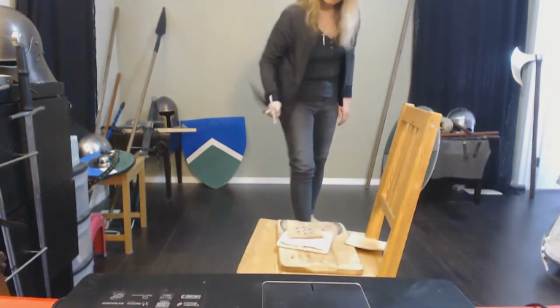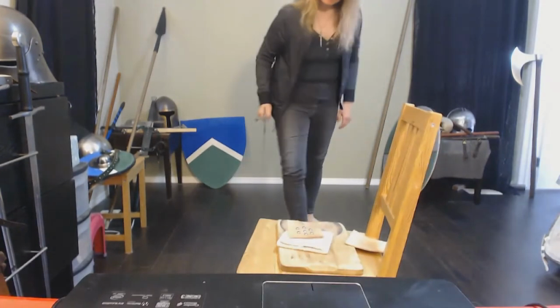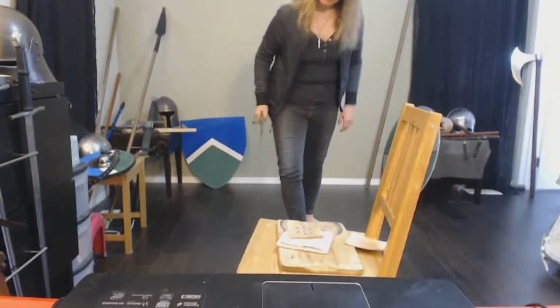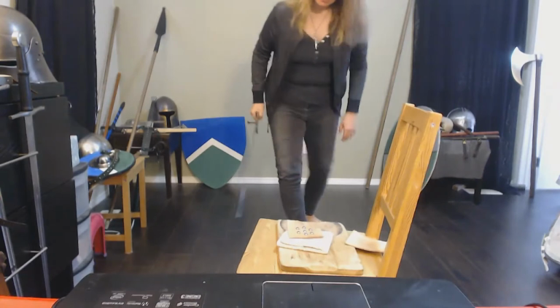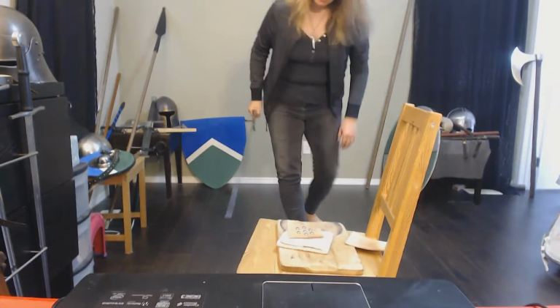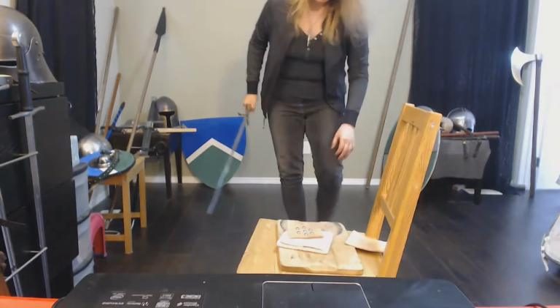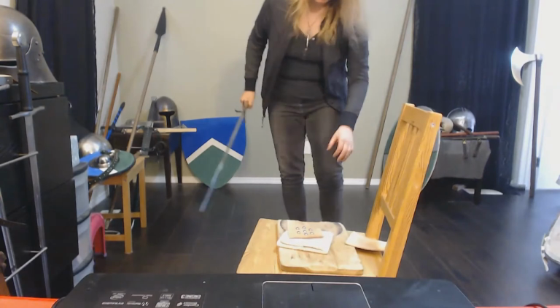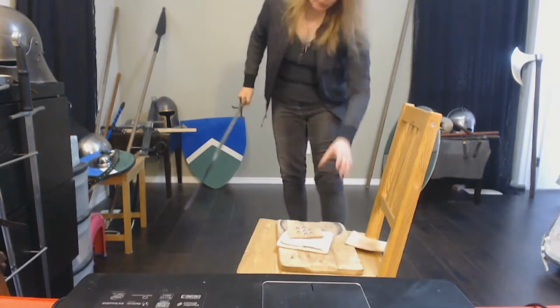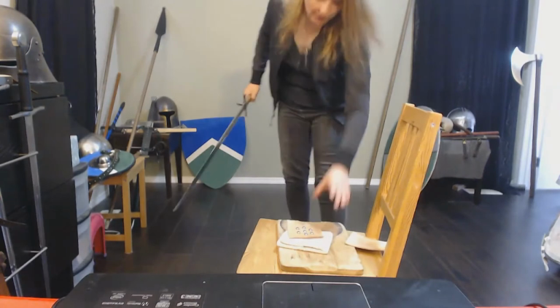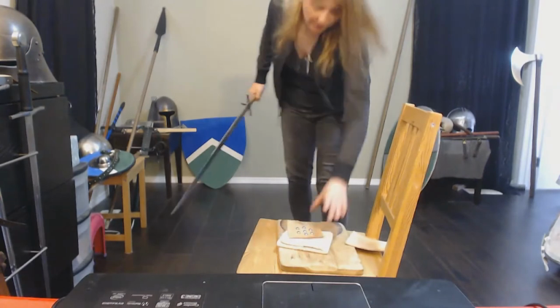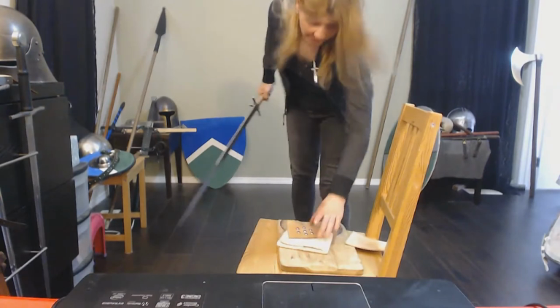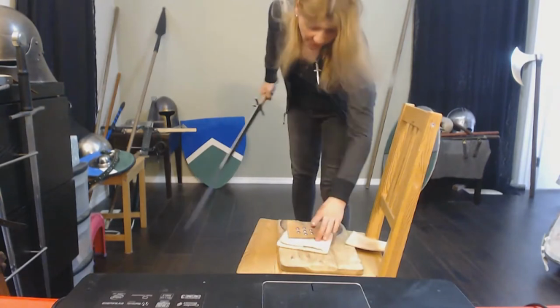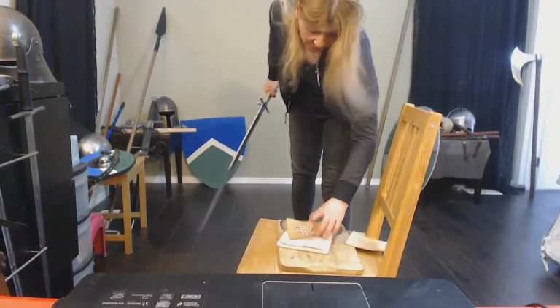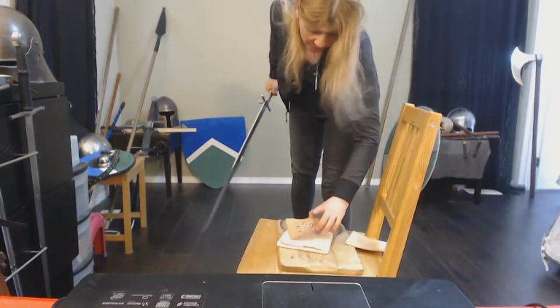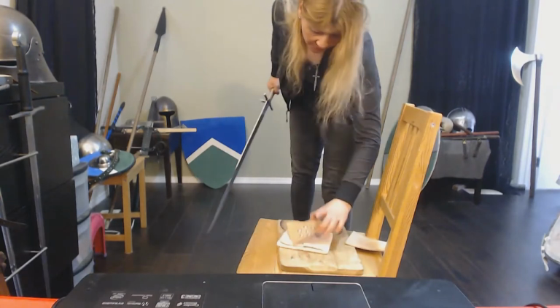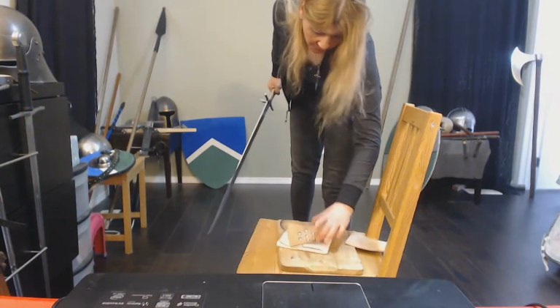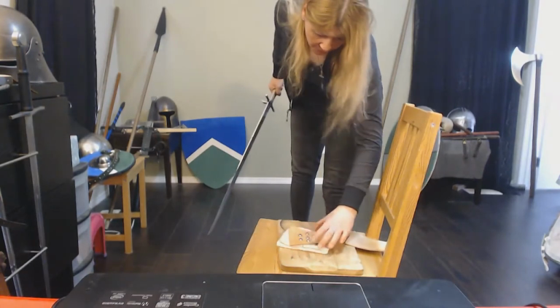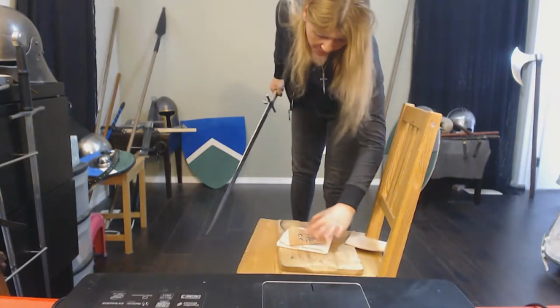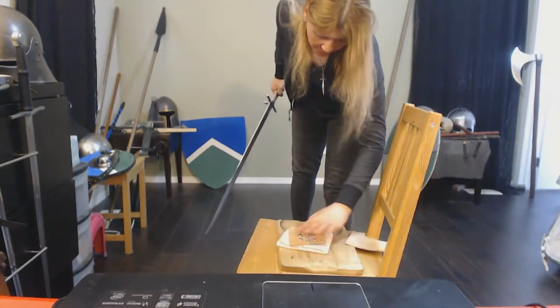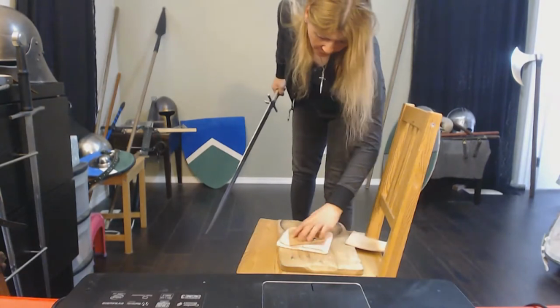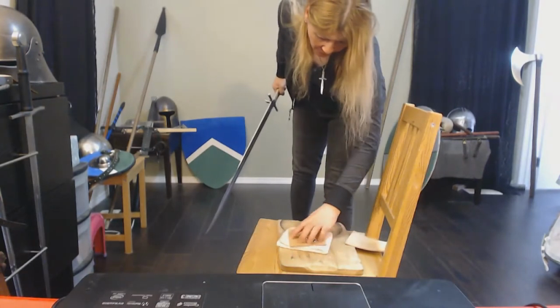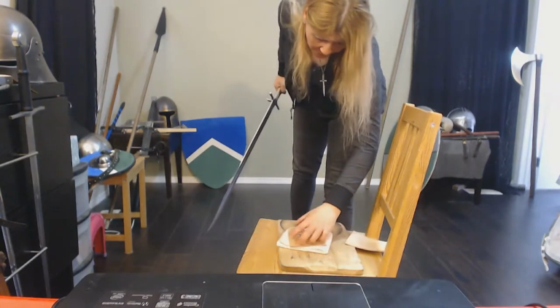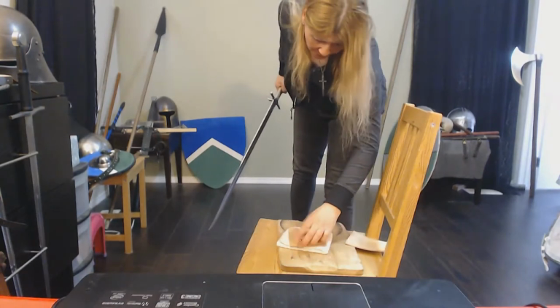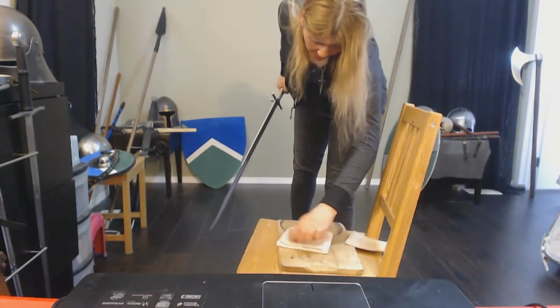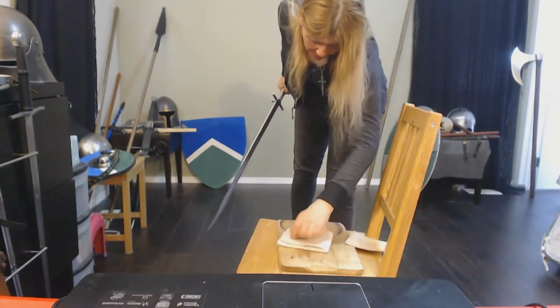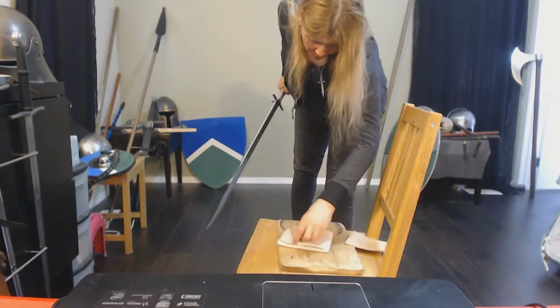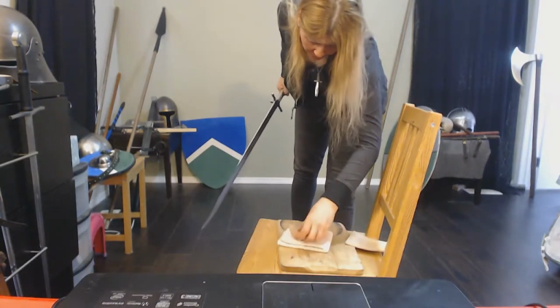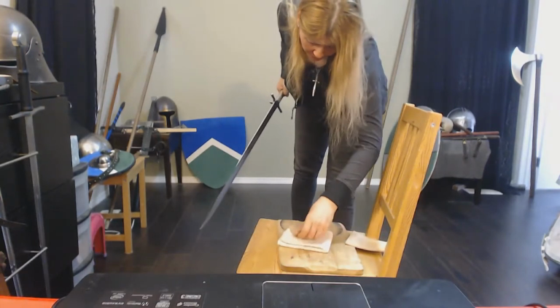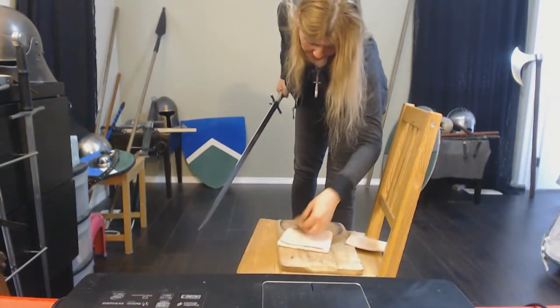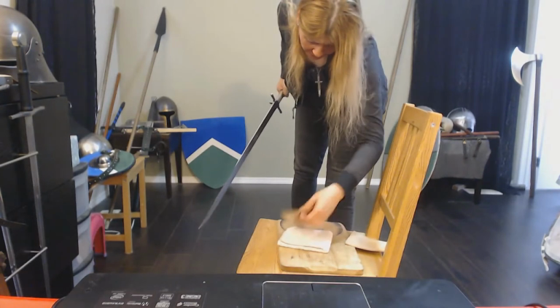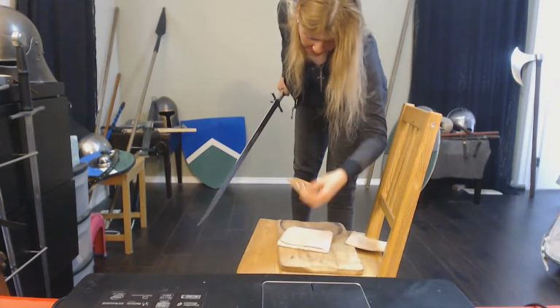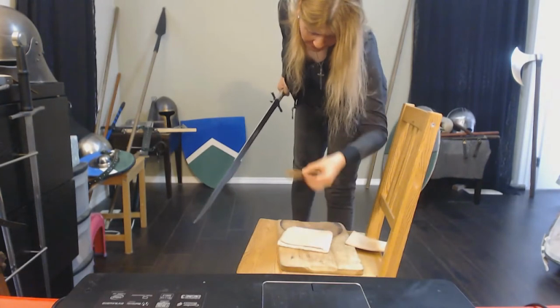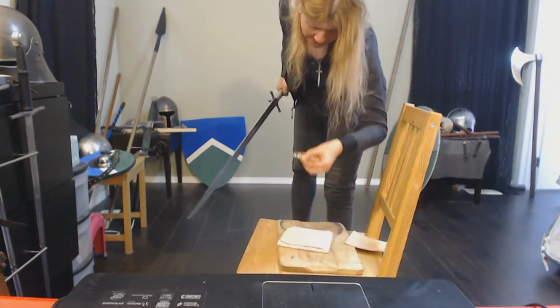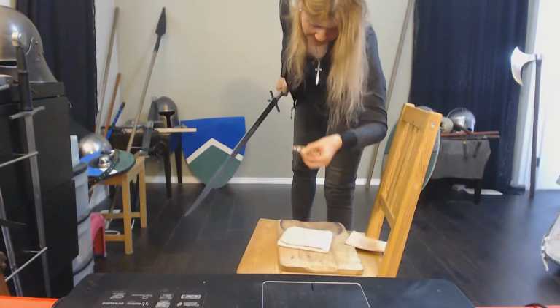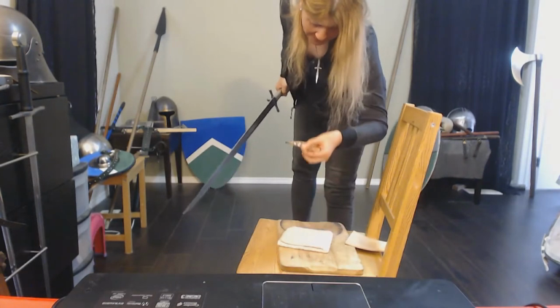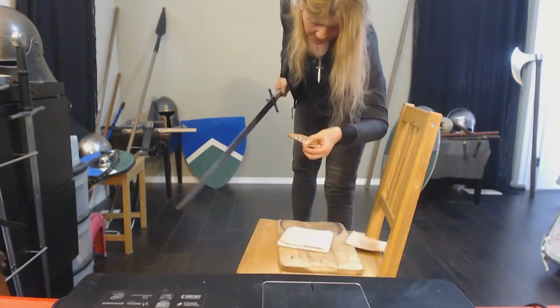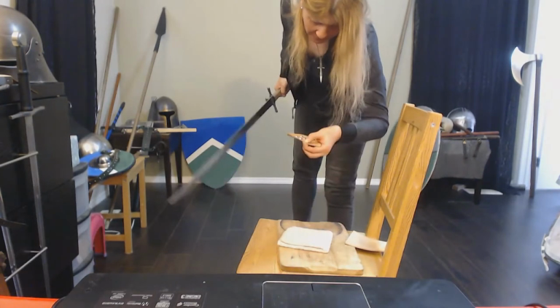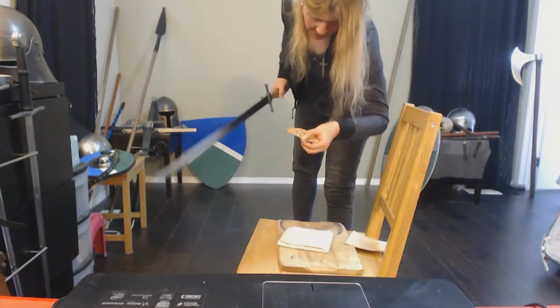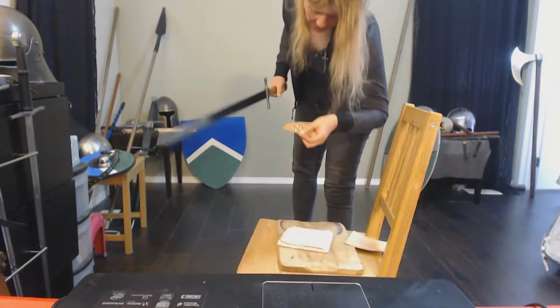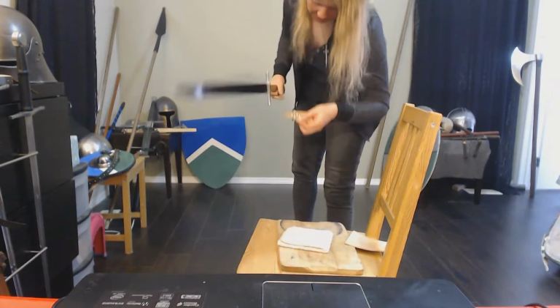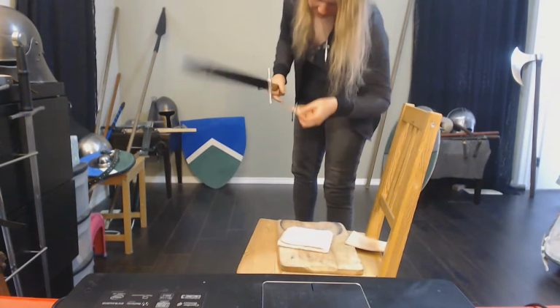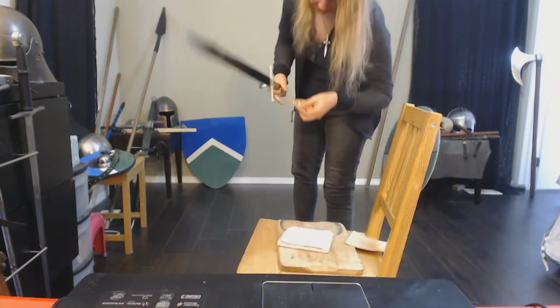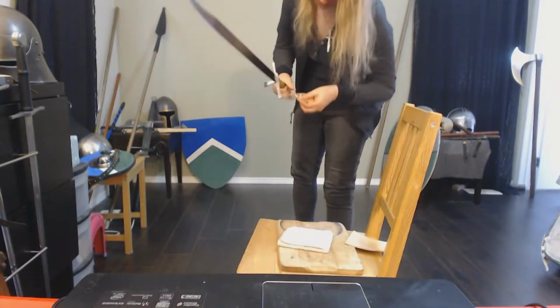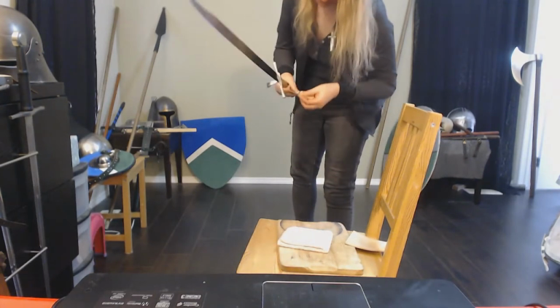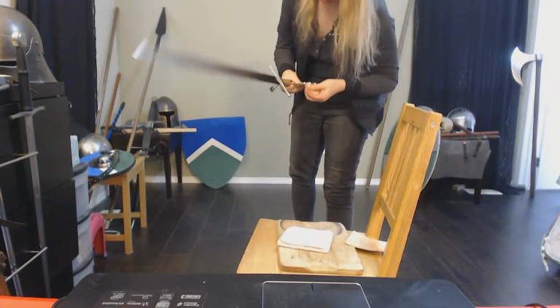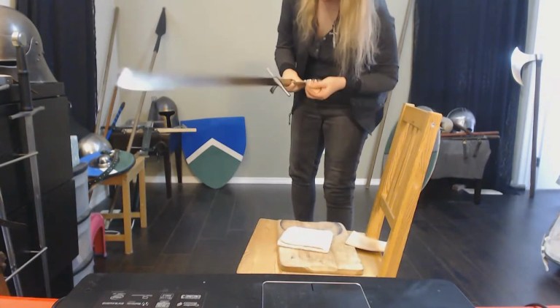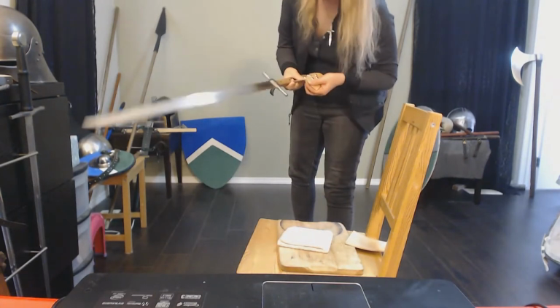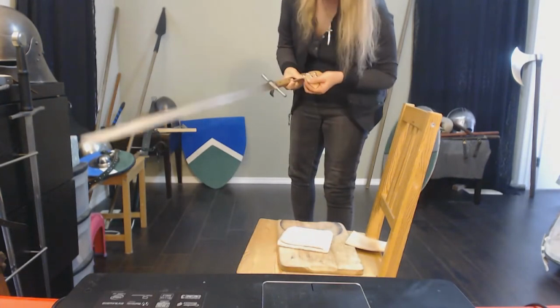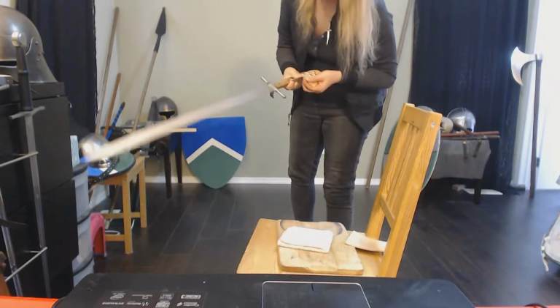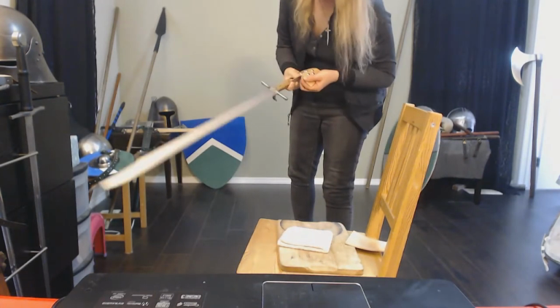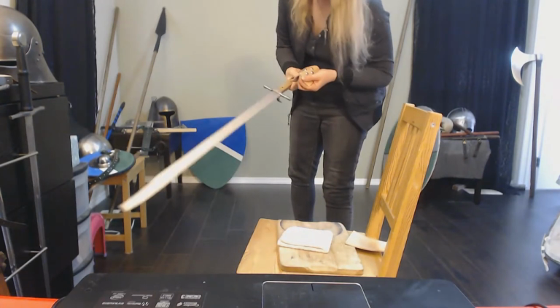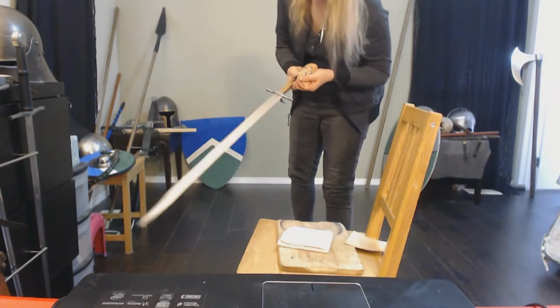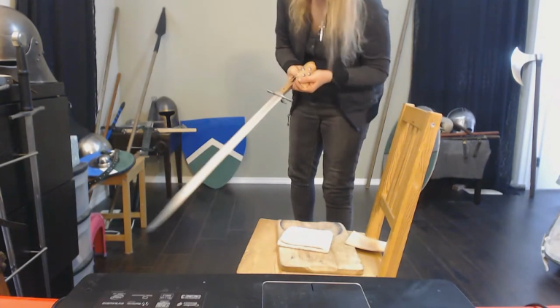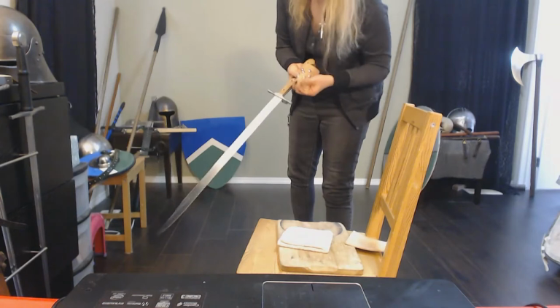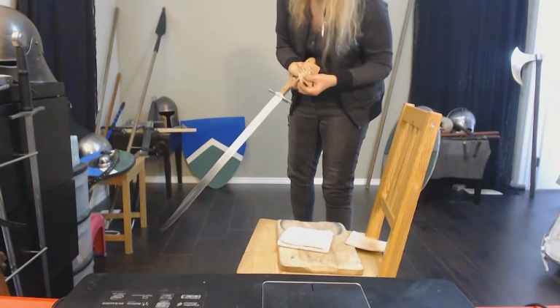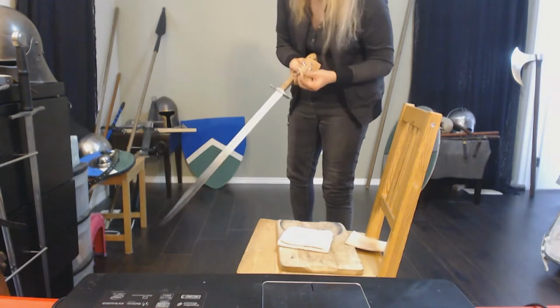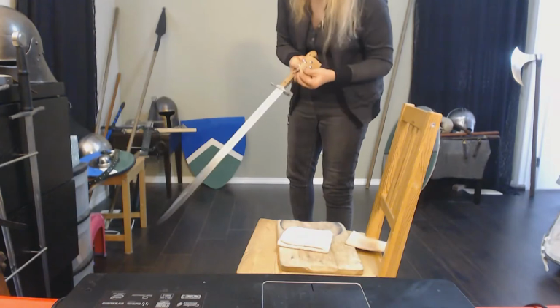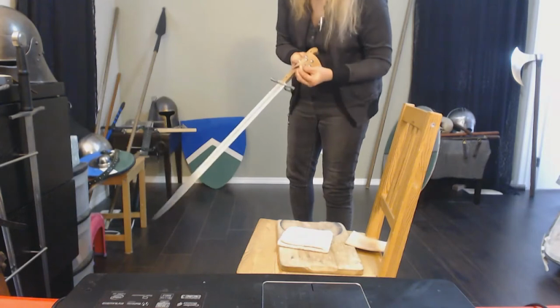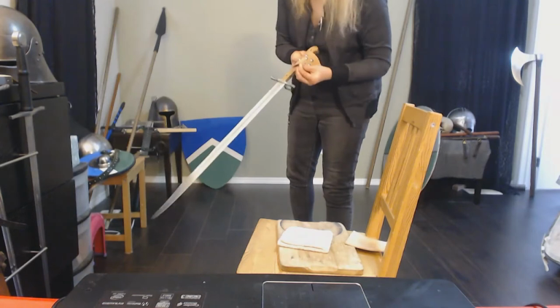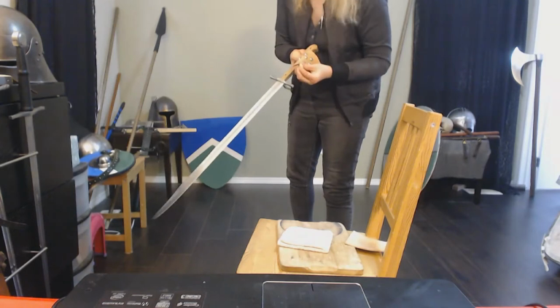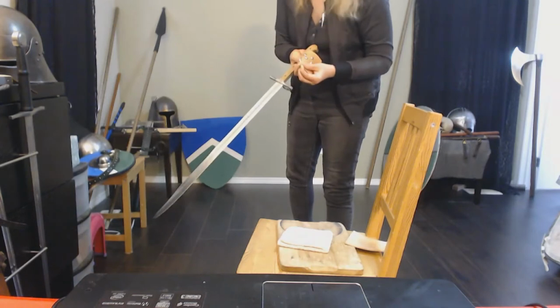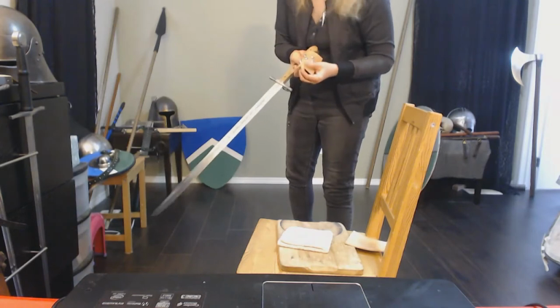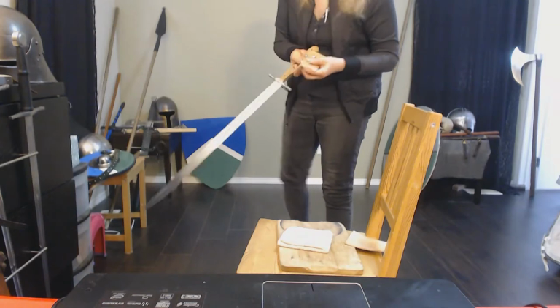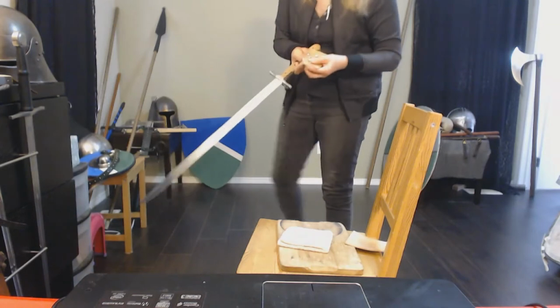We're hitting the studs and it's deflecting a bit, but it's still cutting into the leather a bit. I've got a cut on it.